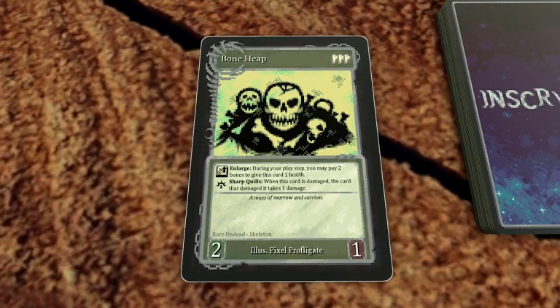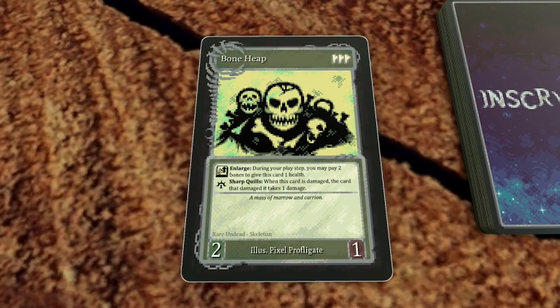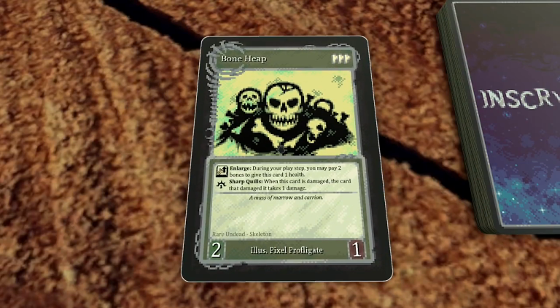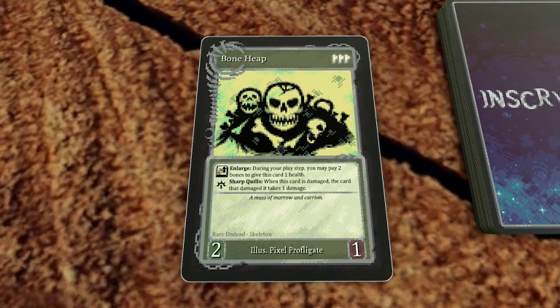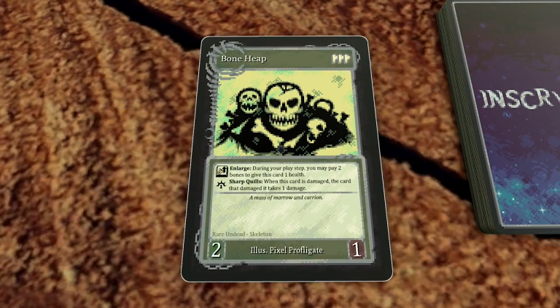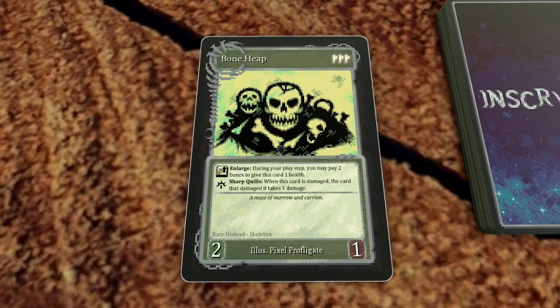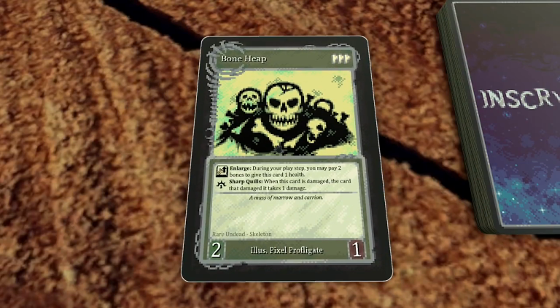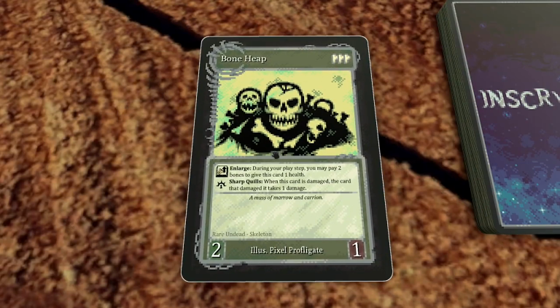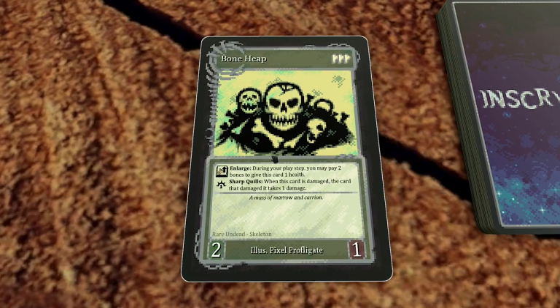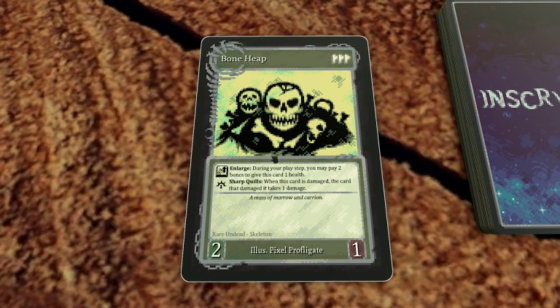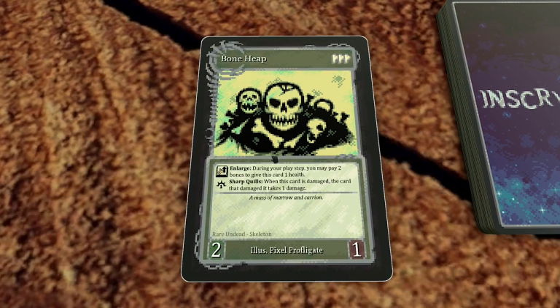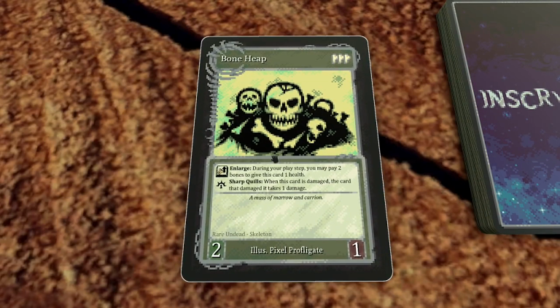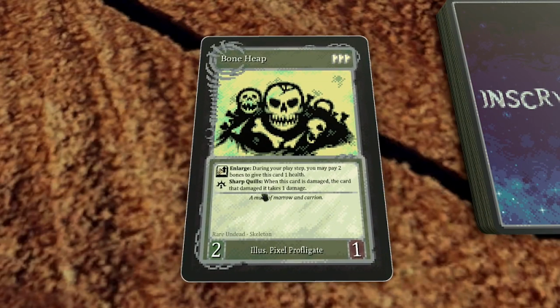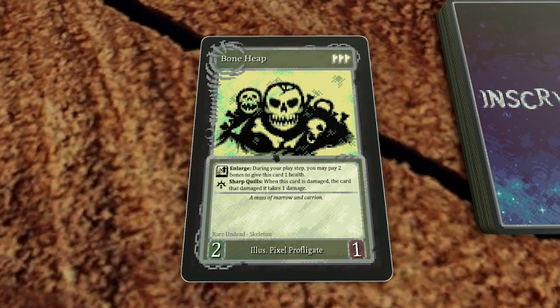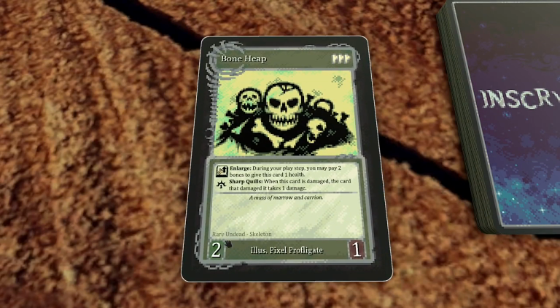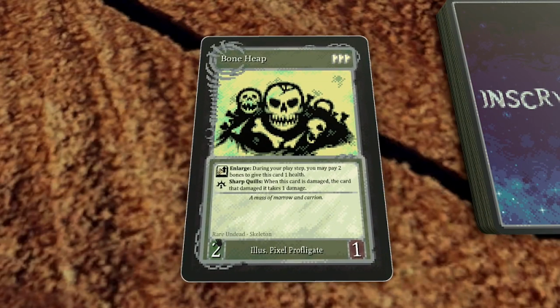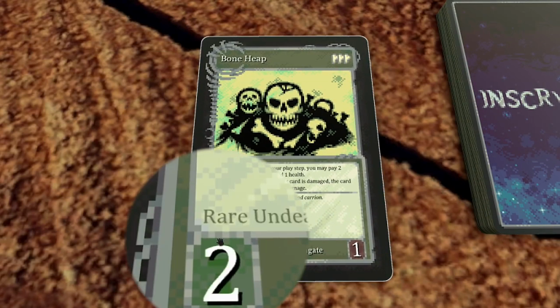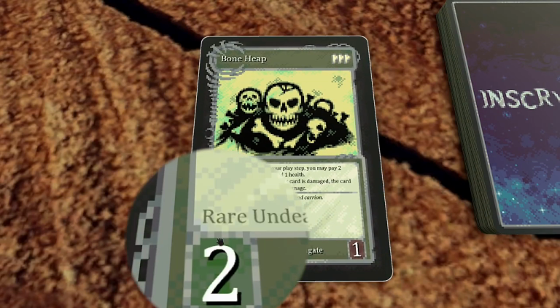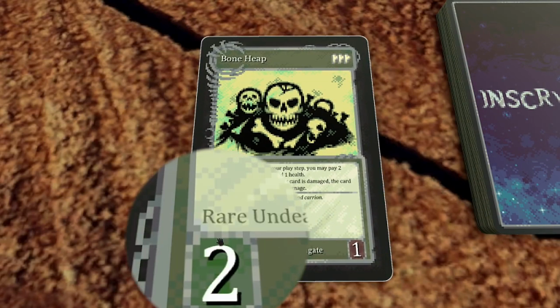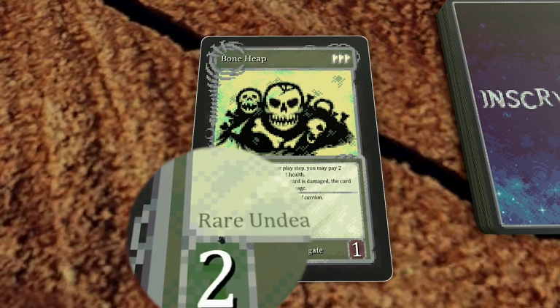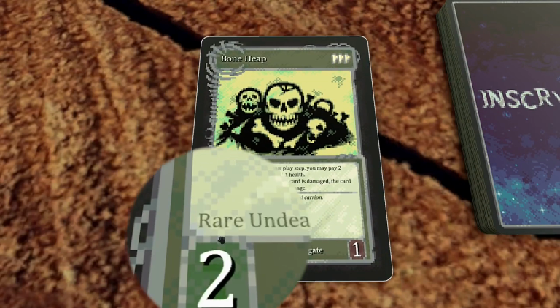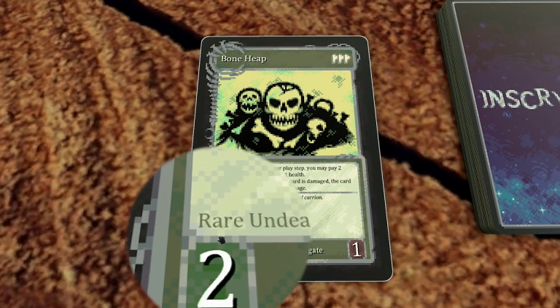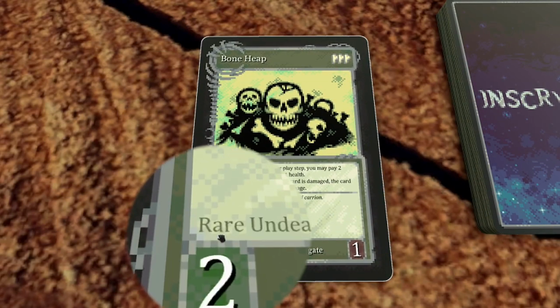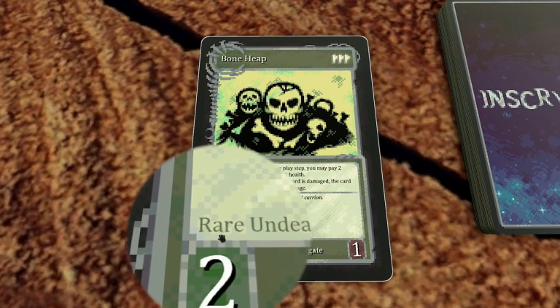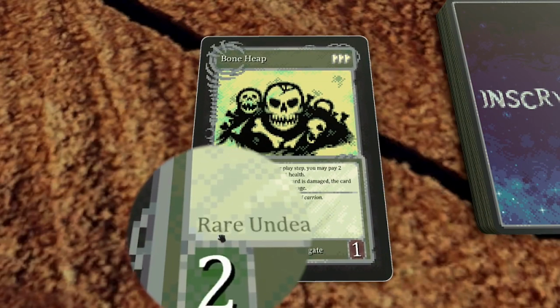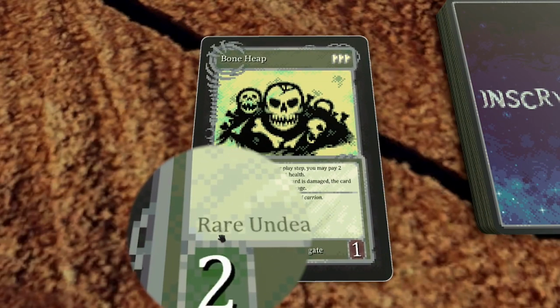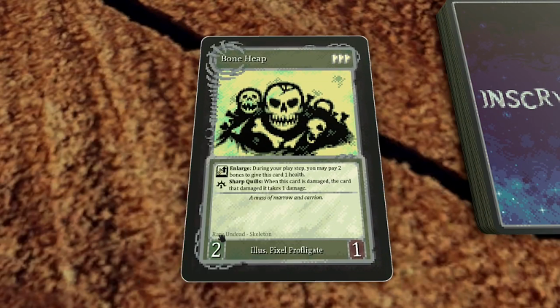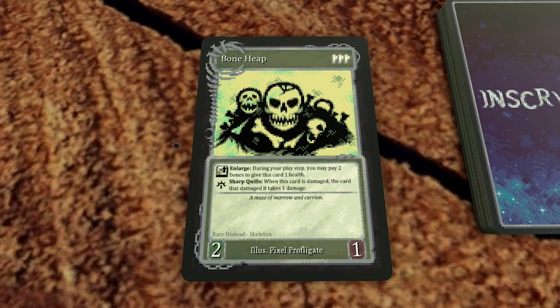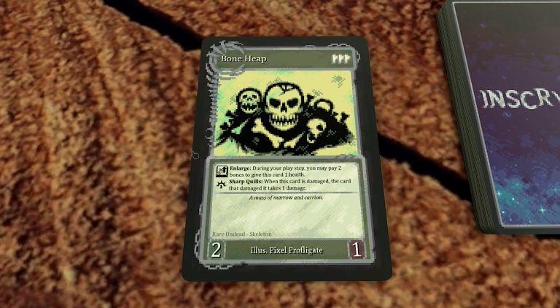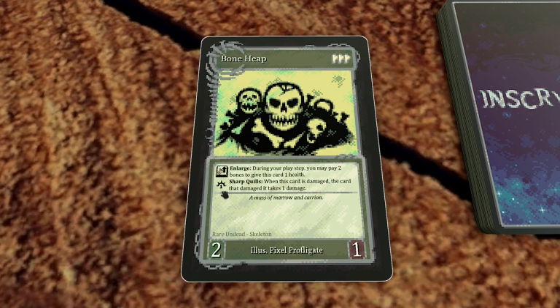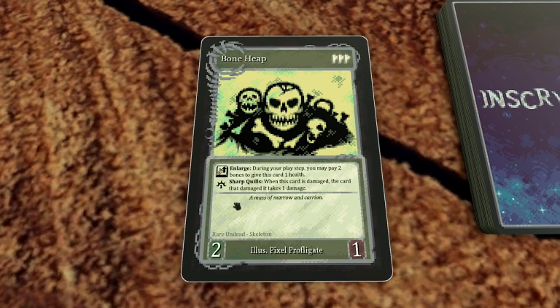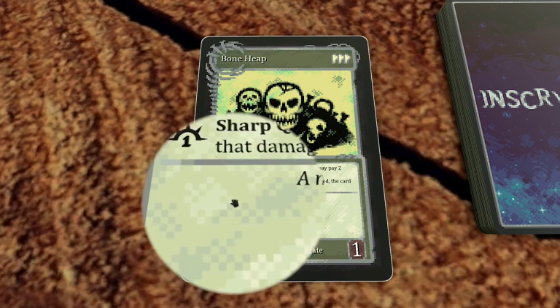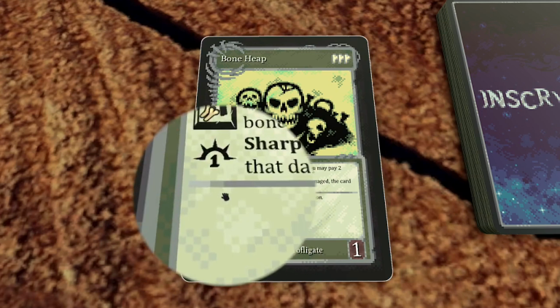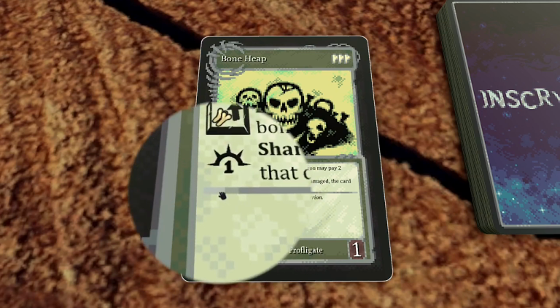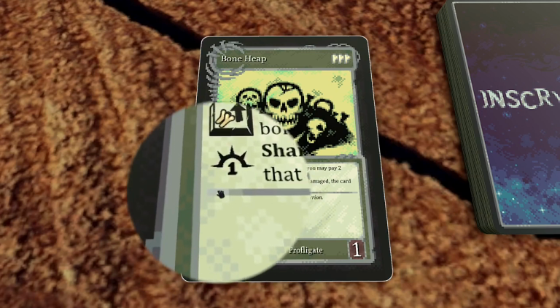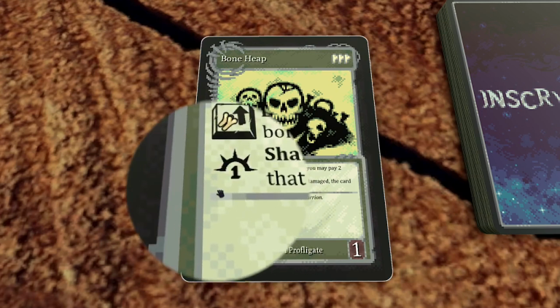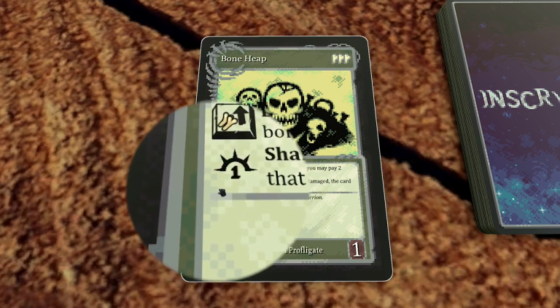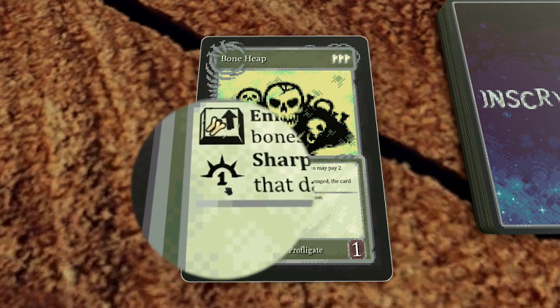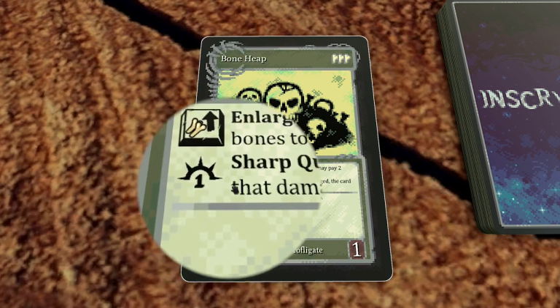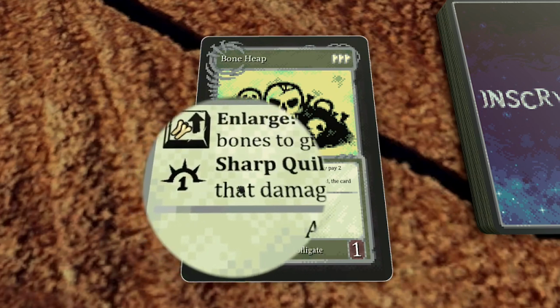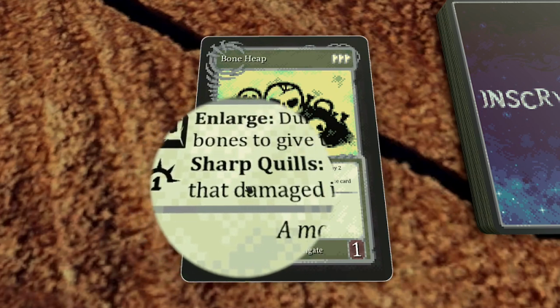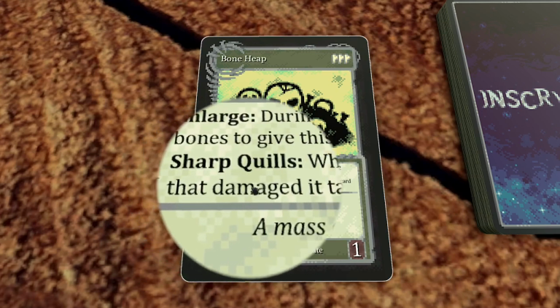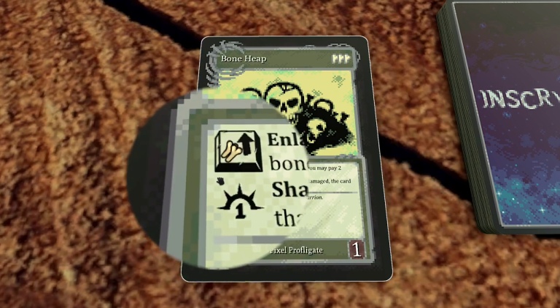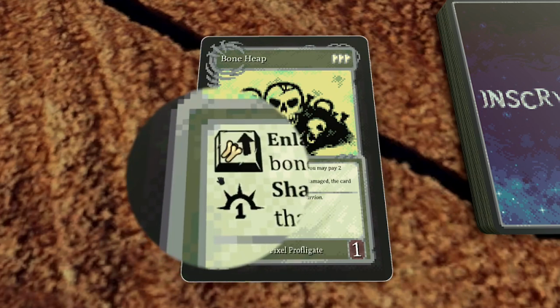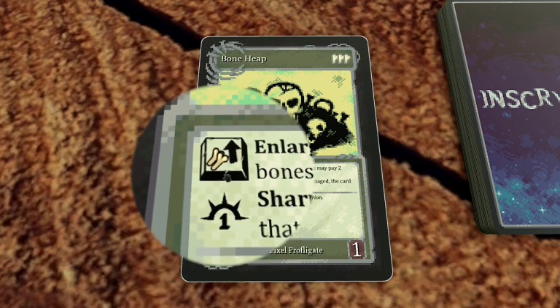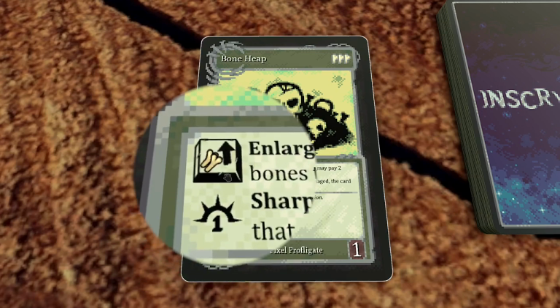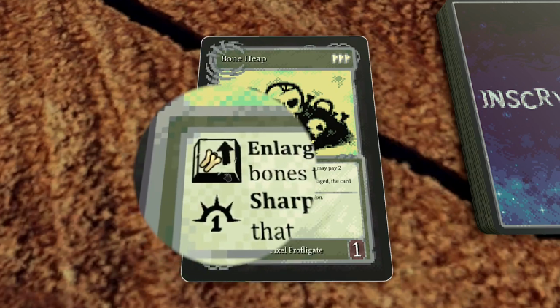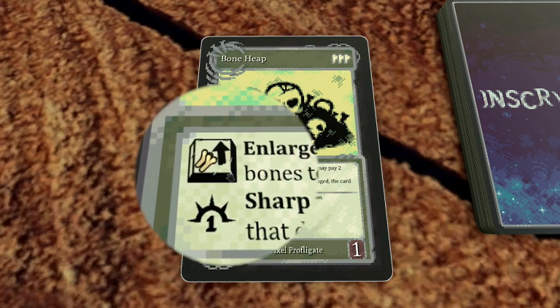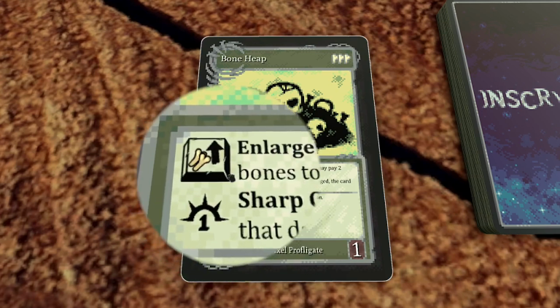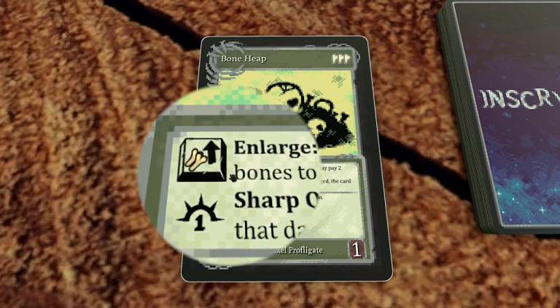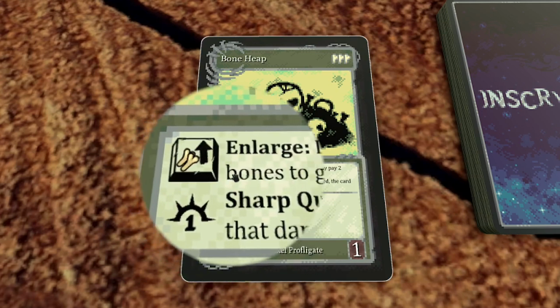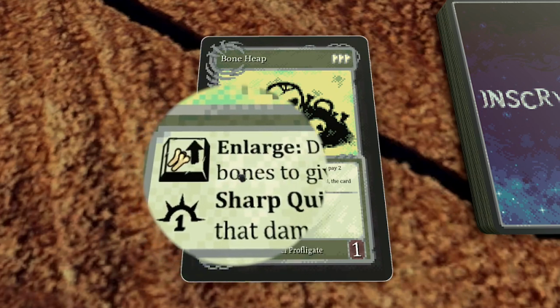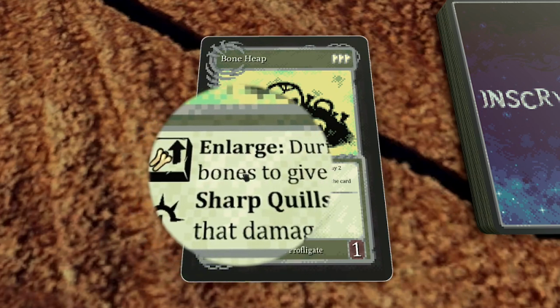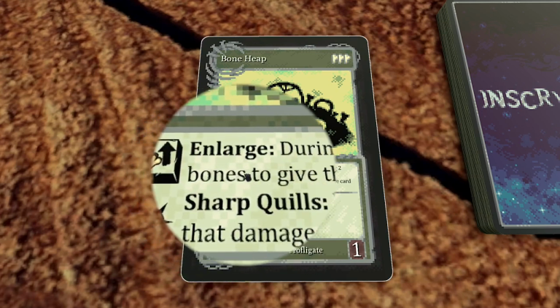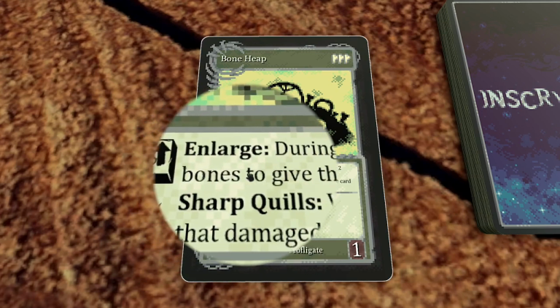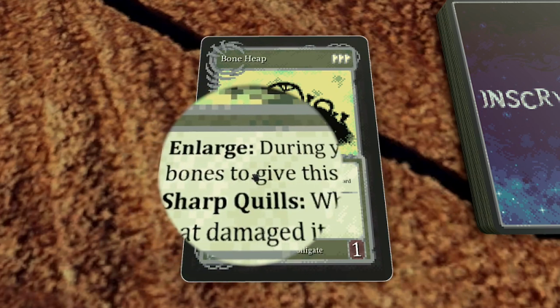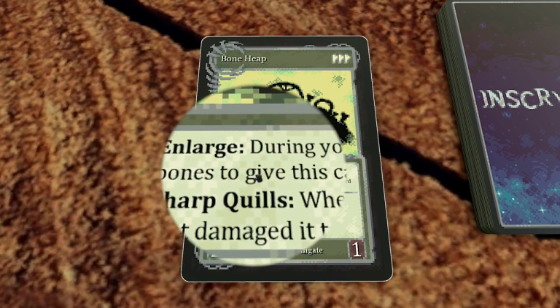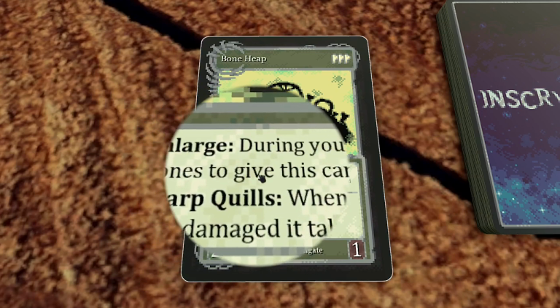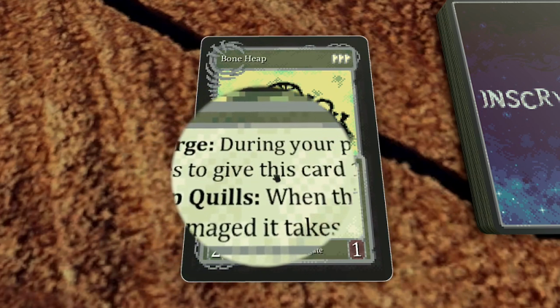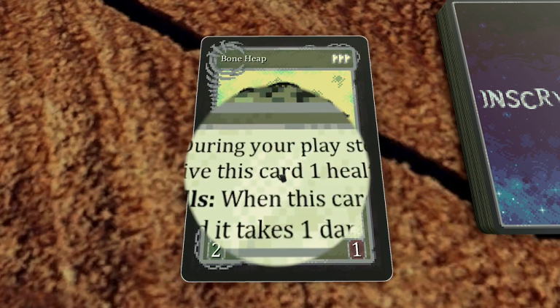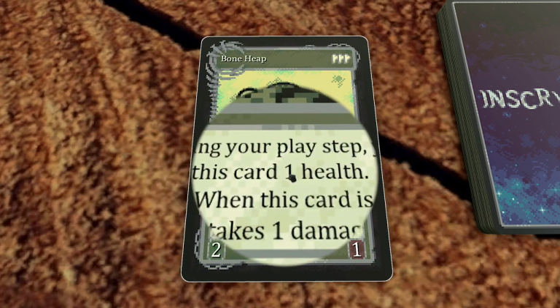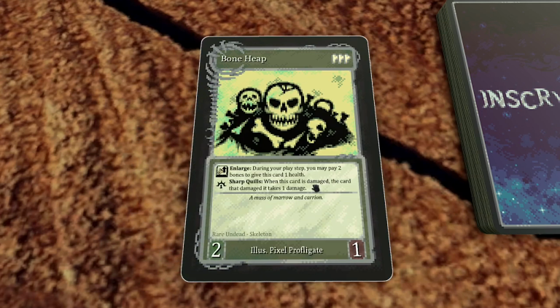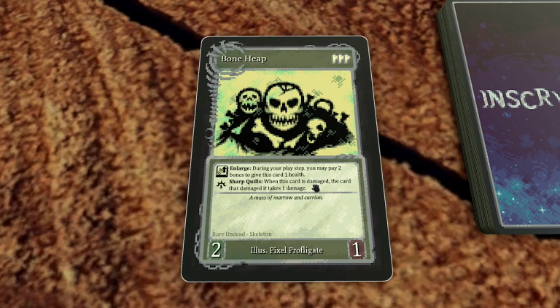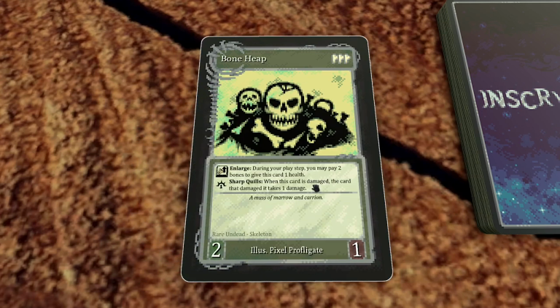Boneheap! This one's a fancy rare card. It's got two sigils here: sharp quills and an activated ability. Those are neat, we'll talk about that later.